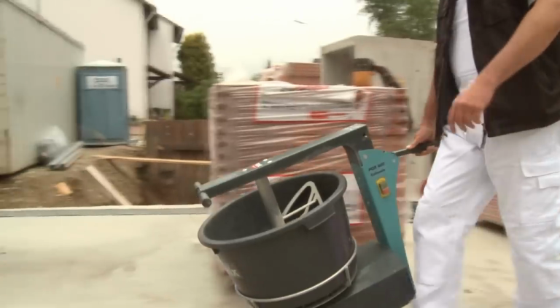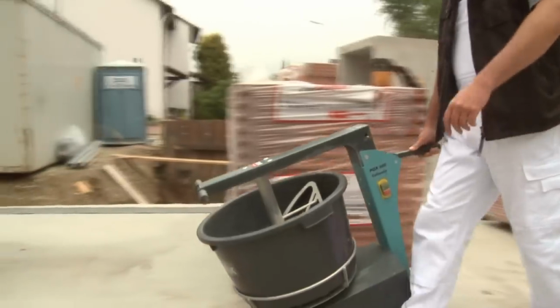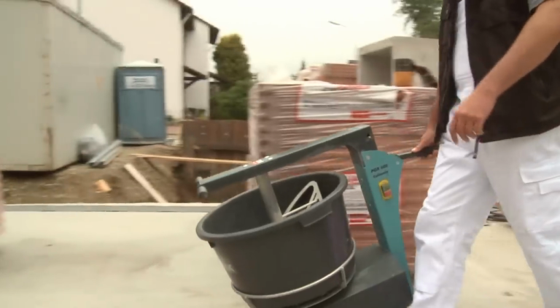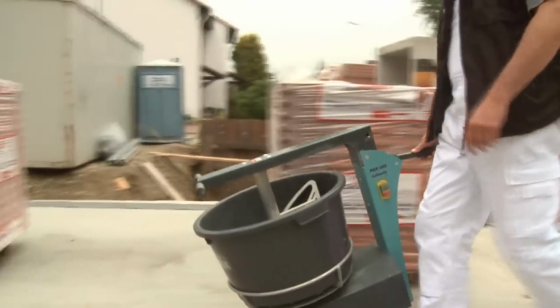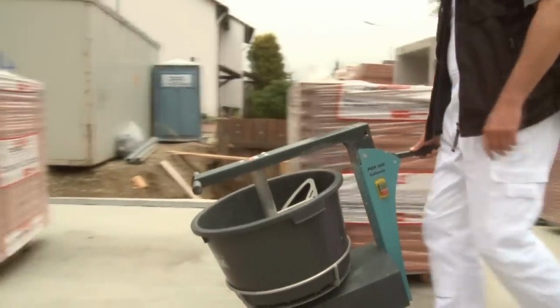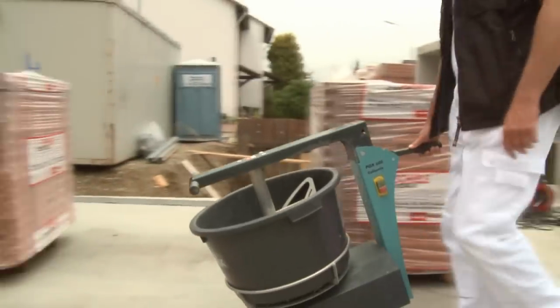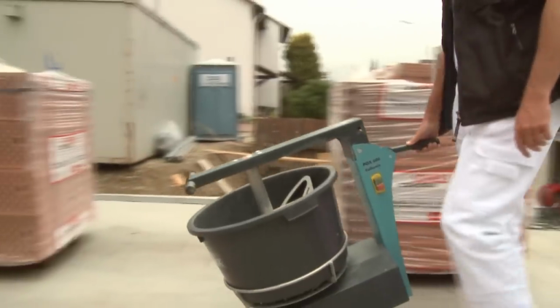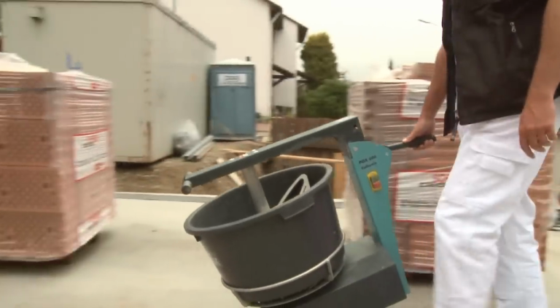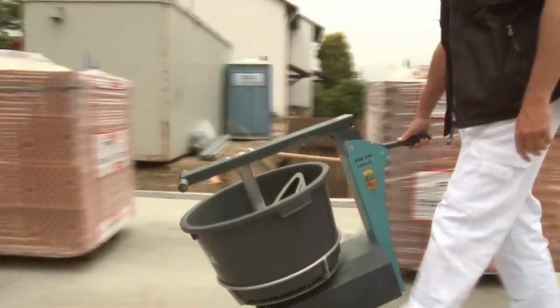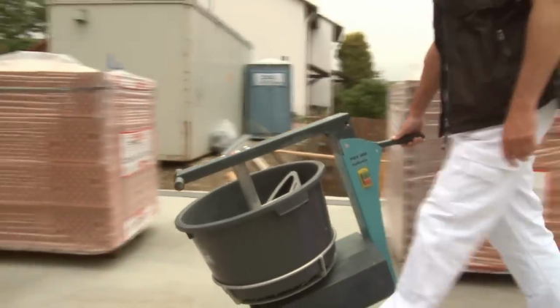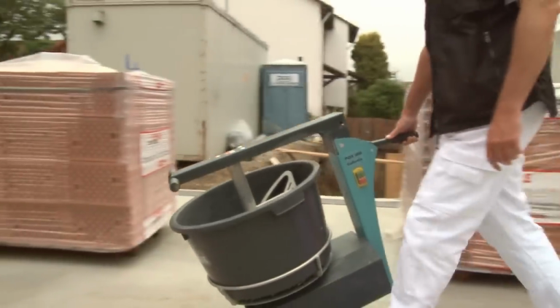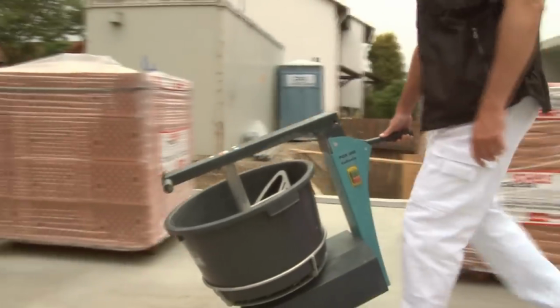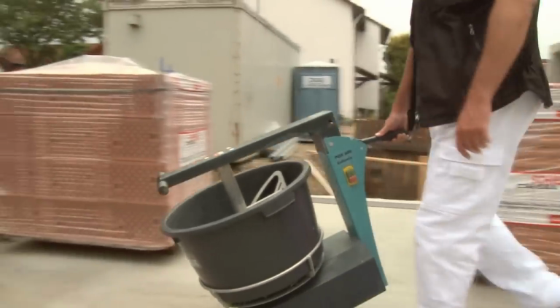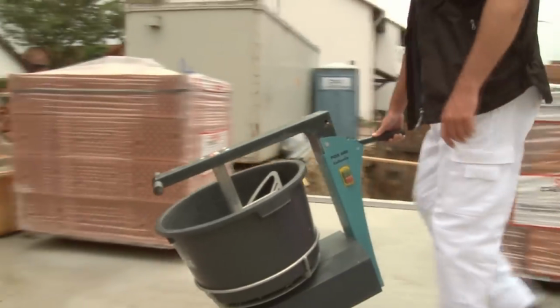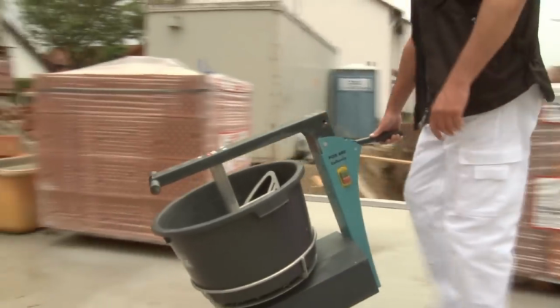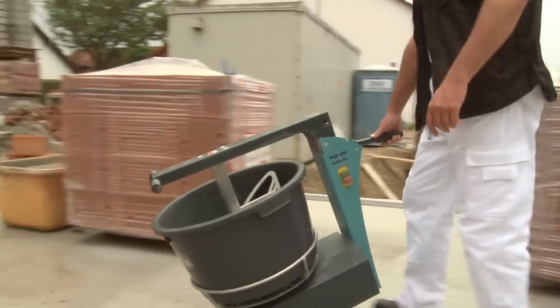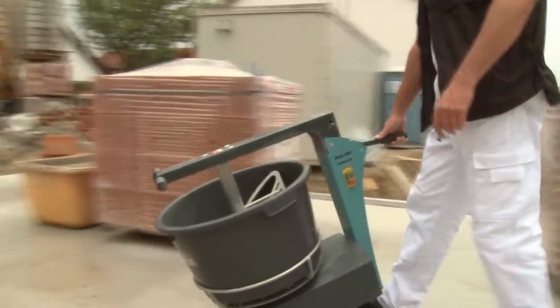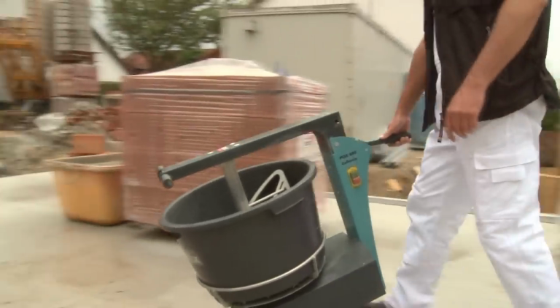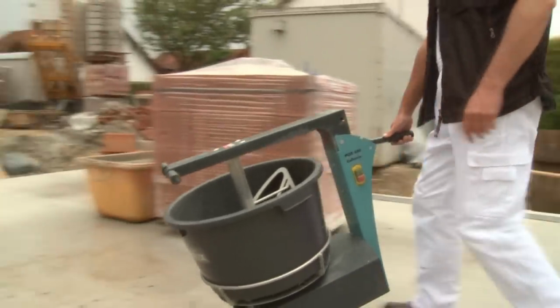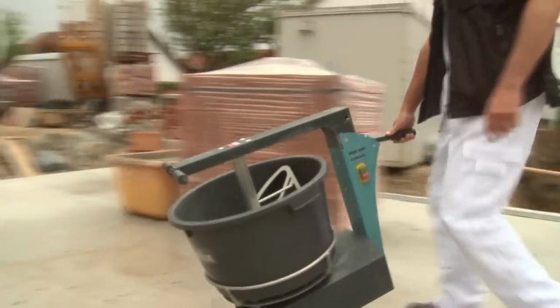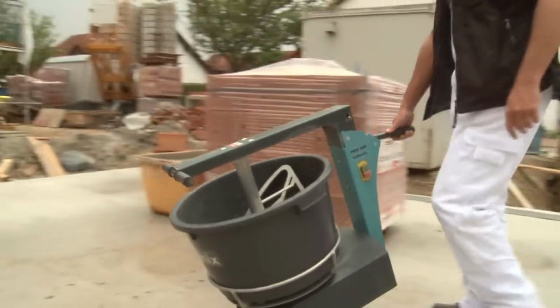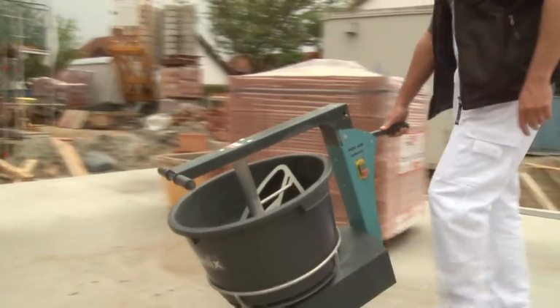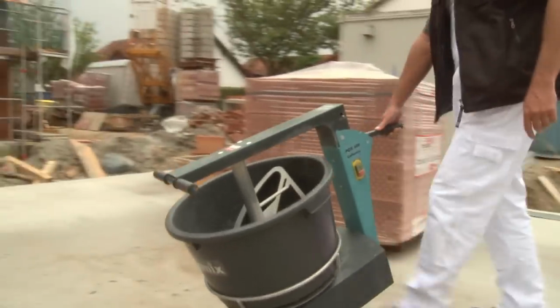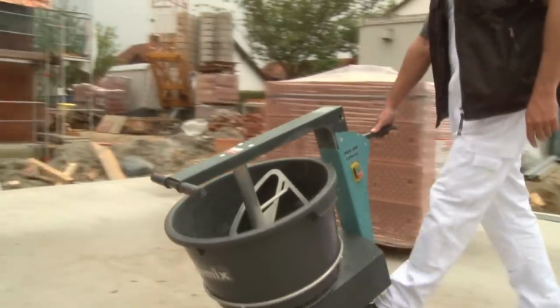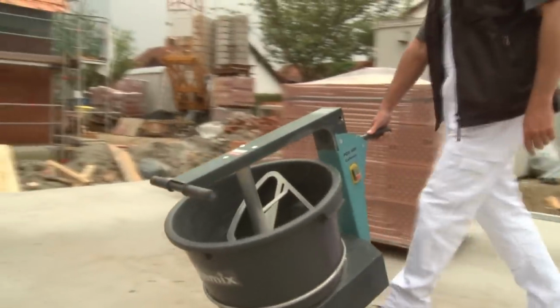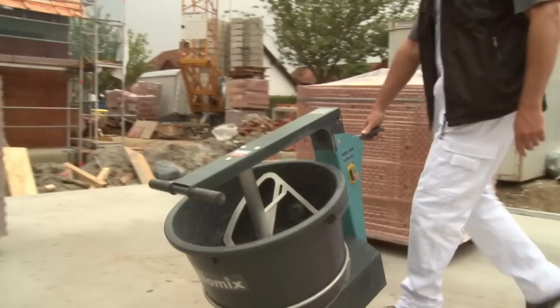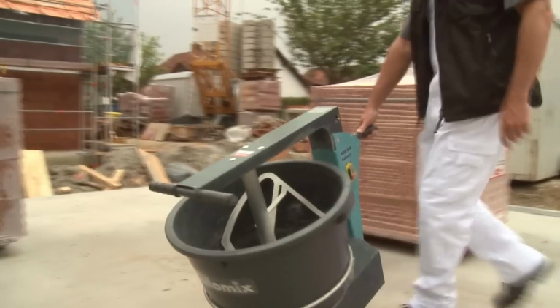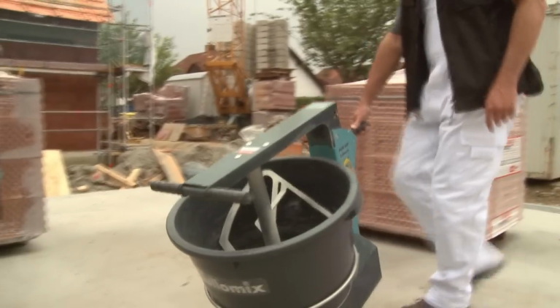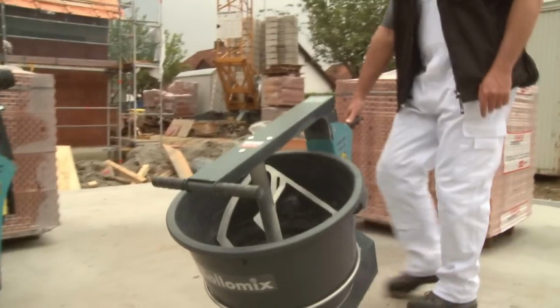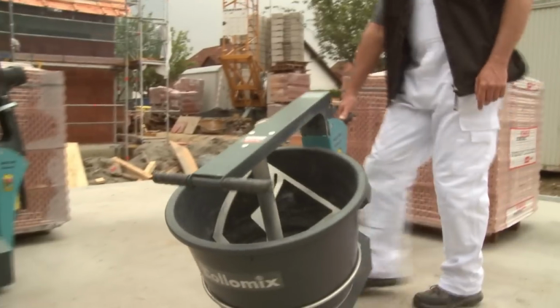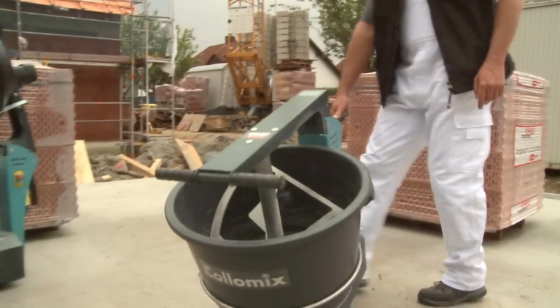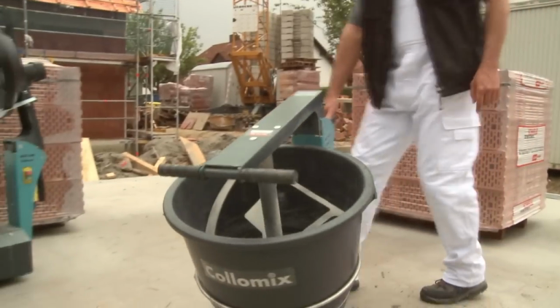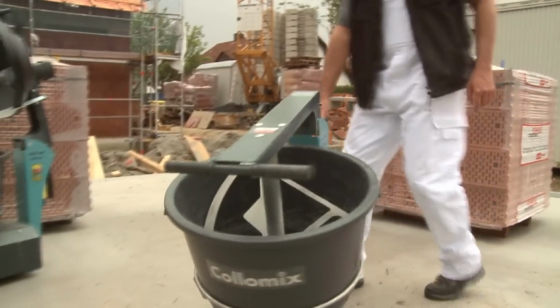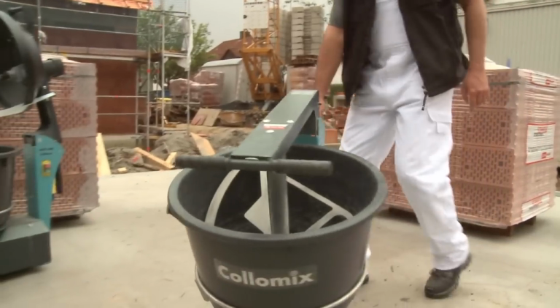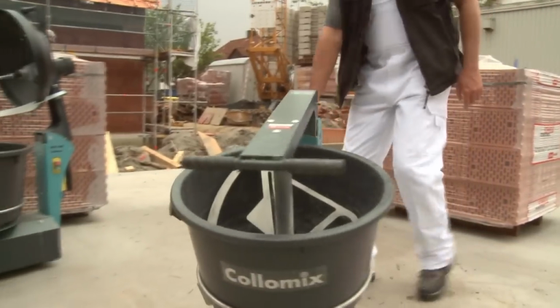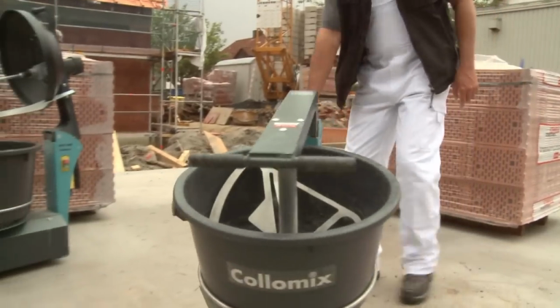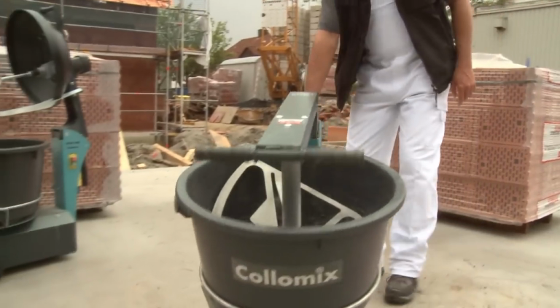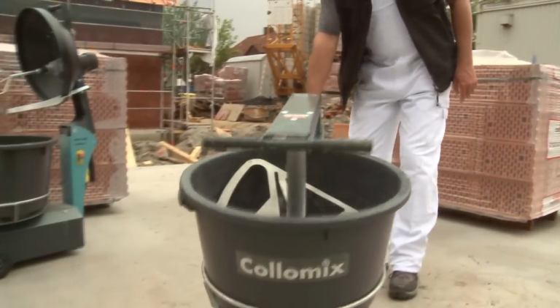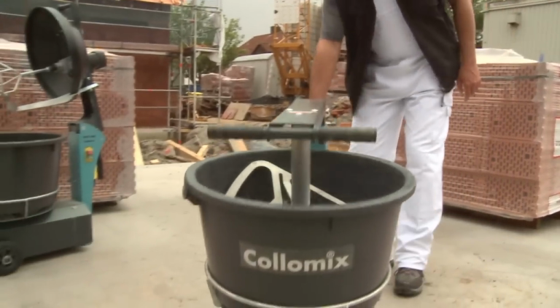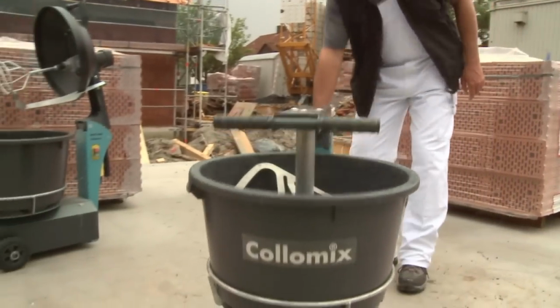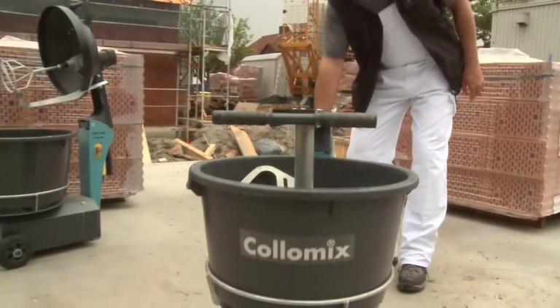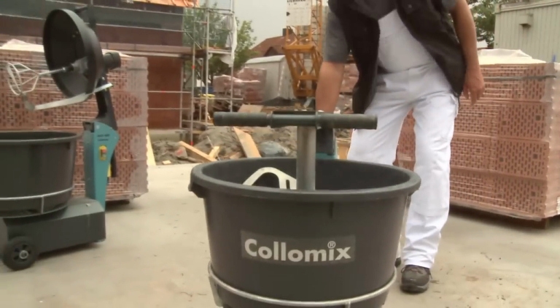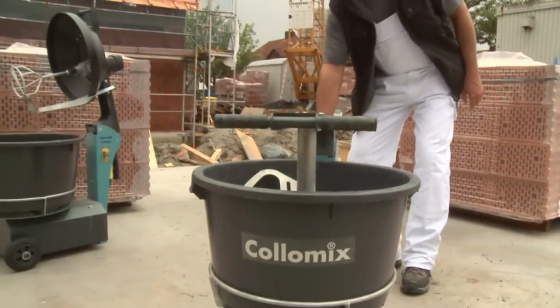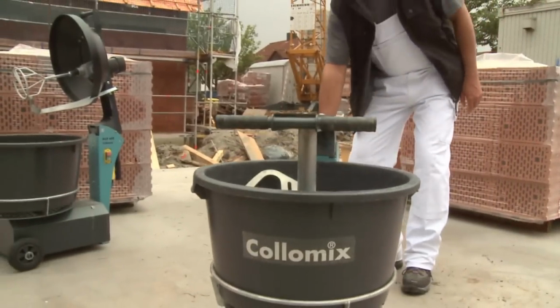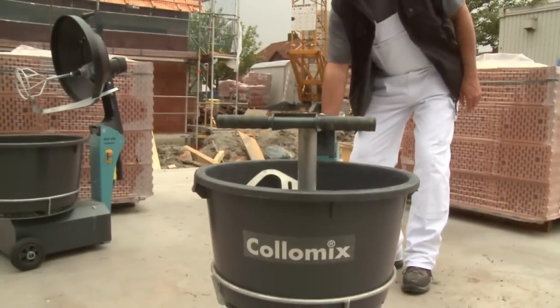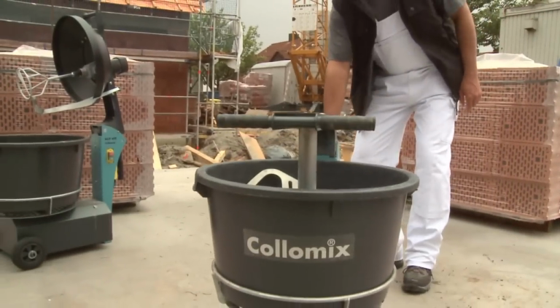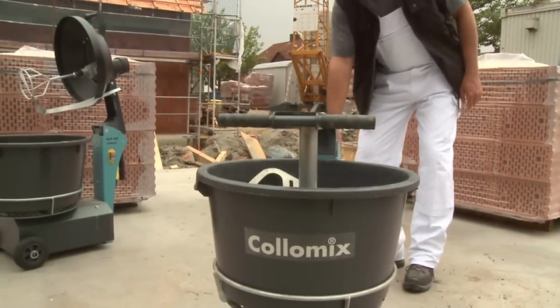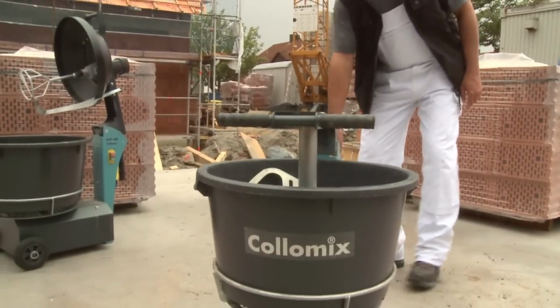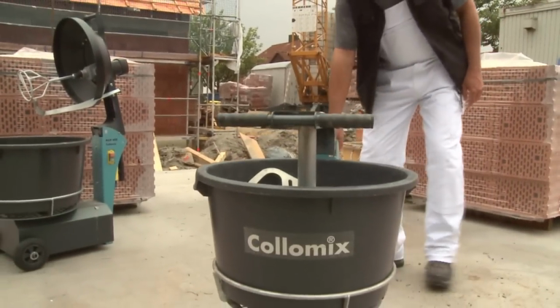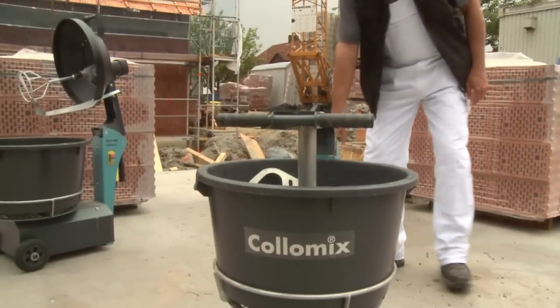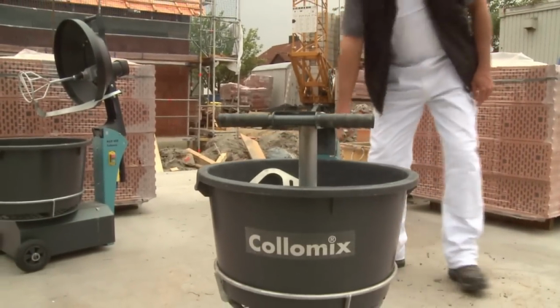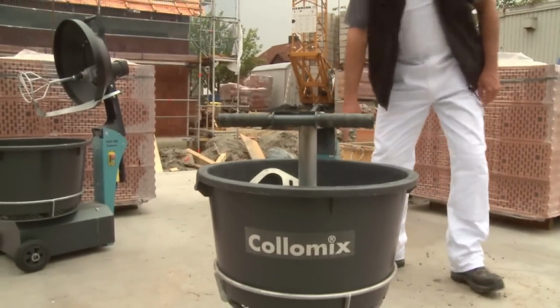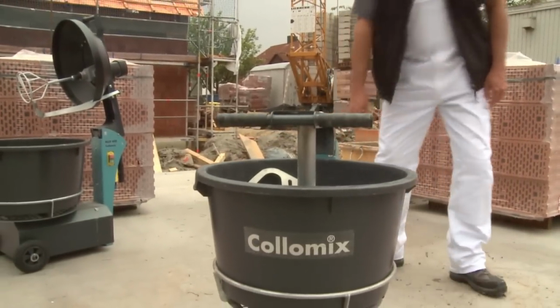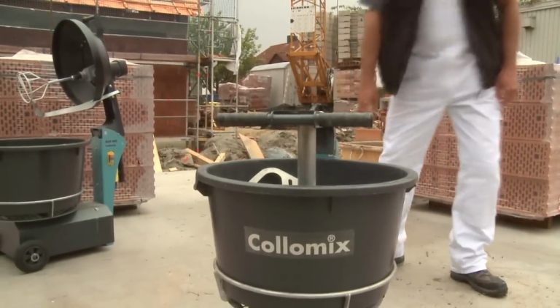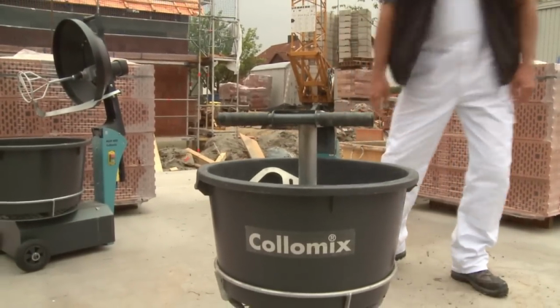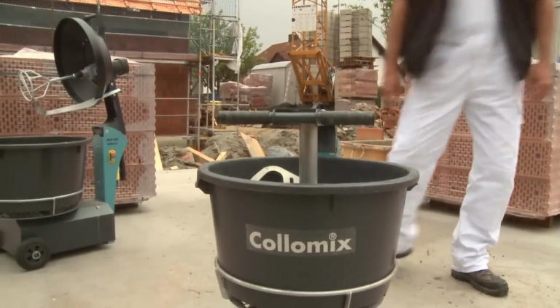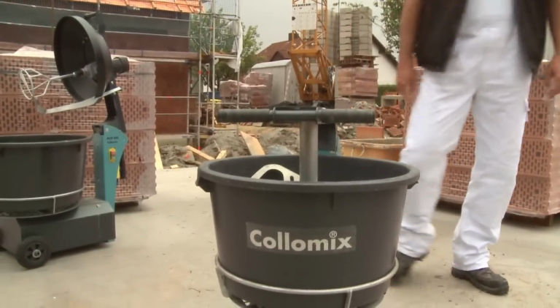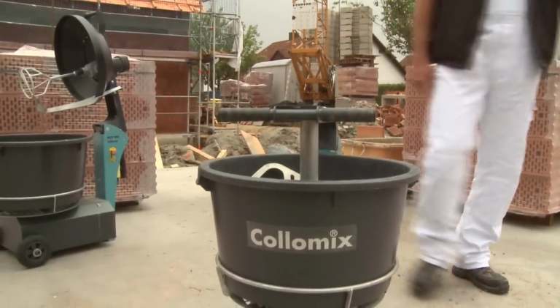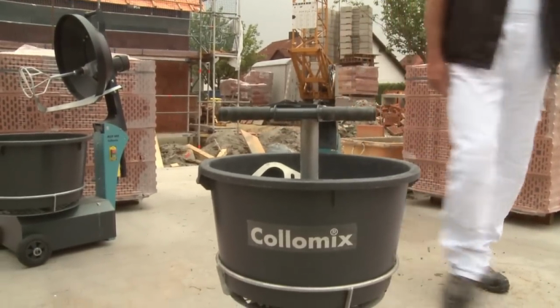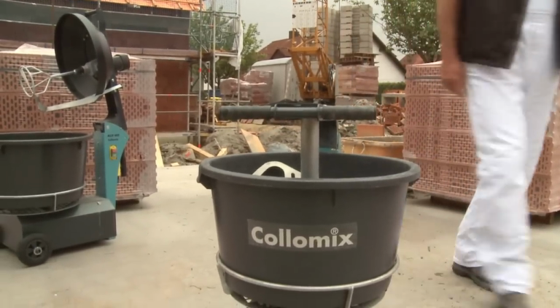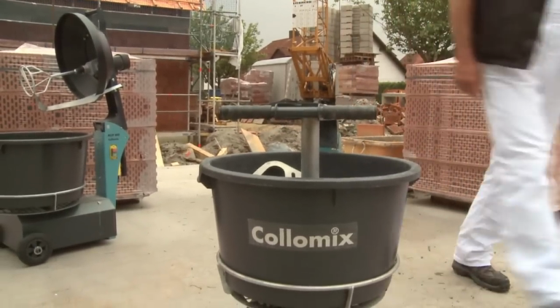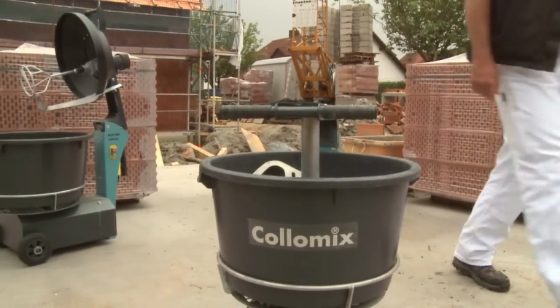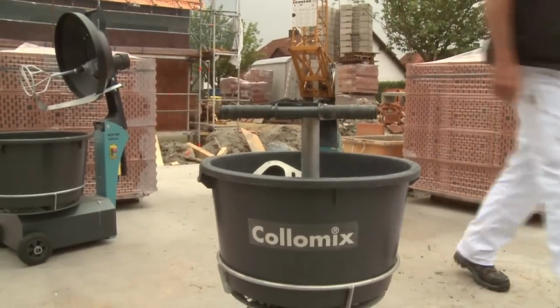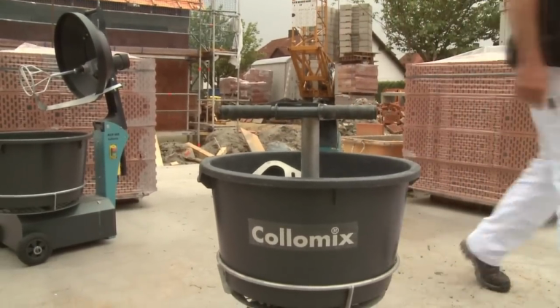The low-cost alternative for smaller building sites. On top of that, Colomix rotary mixers are also mobile and easy to handle.